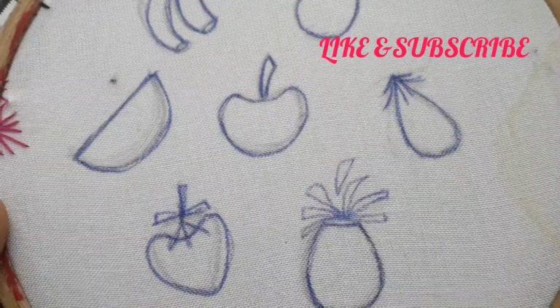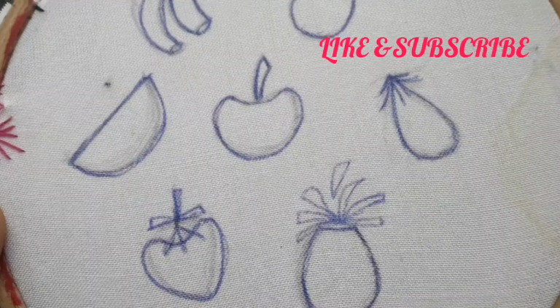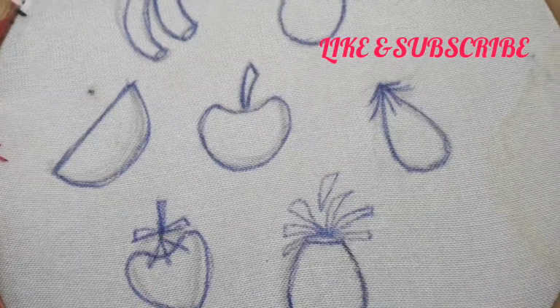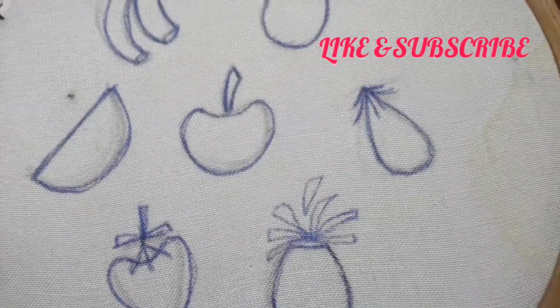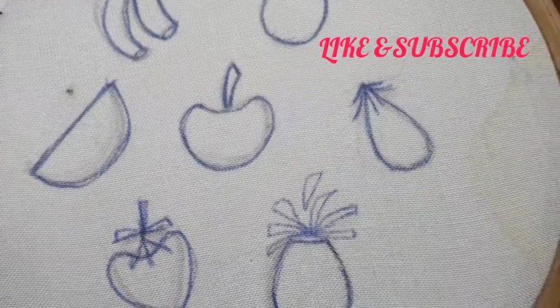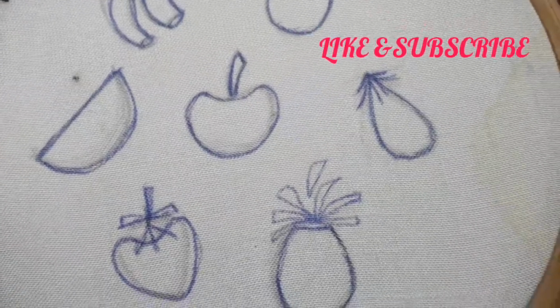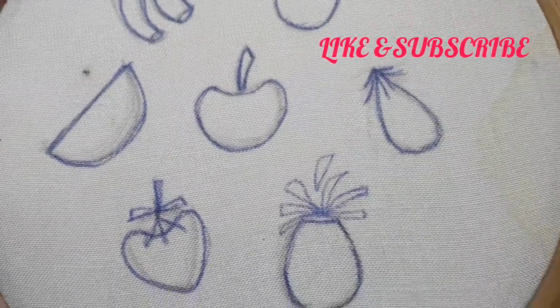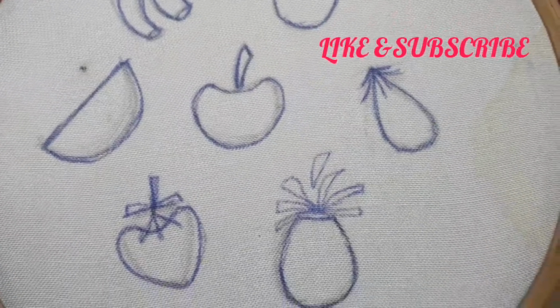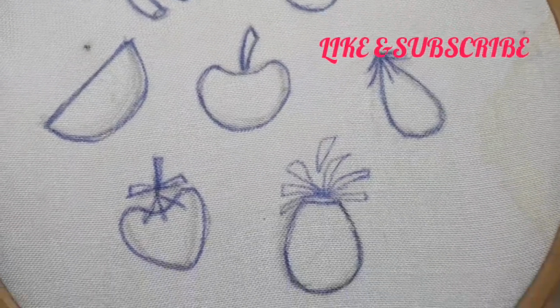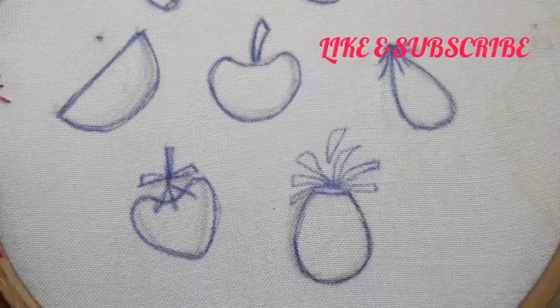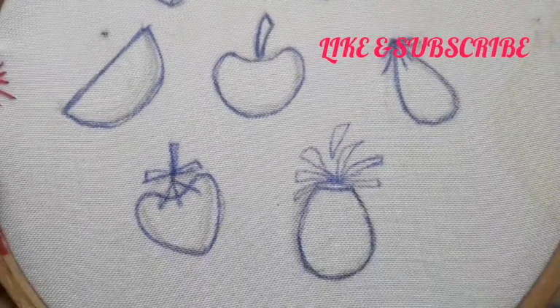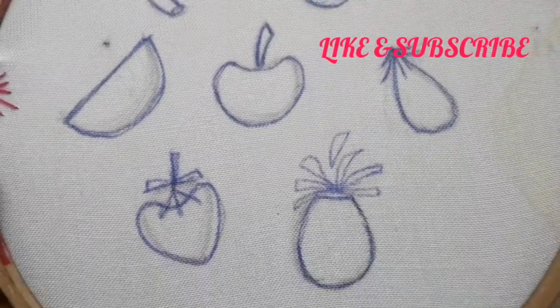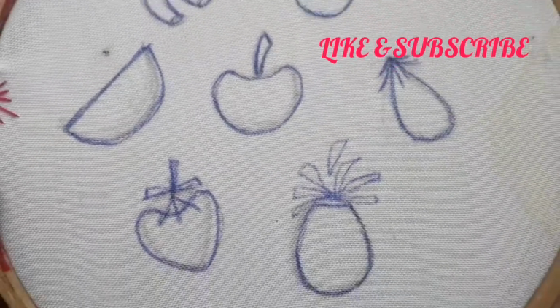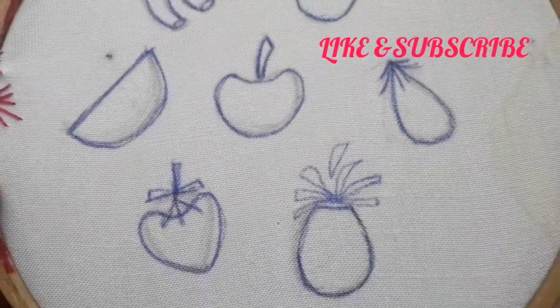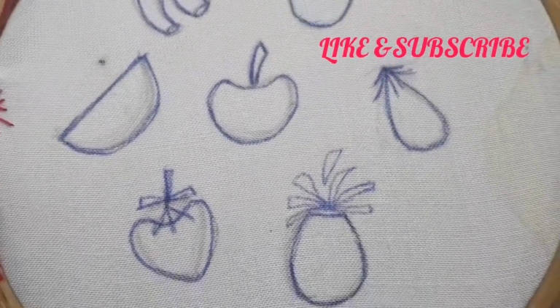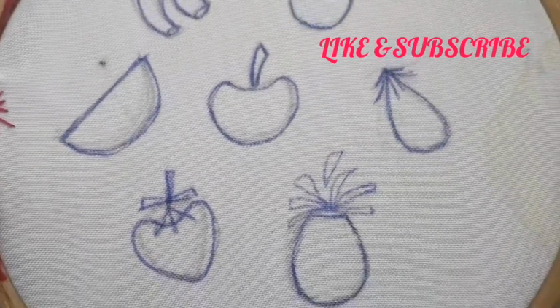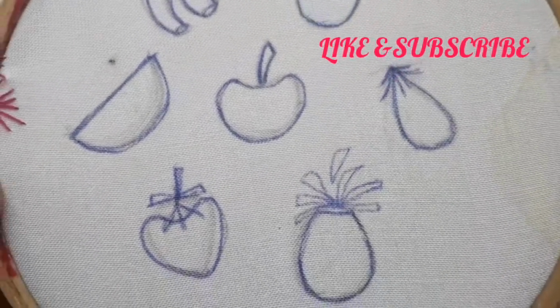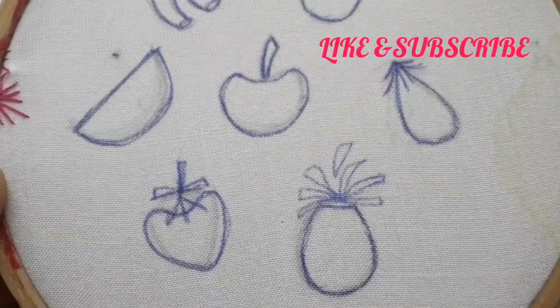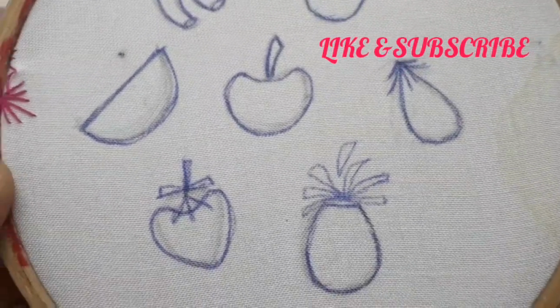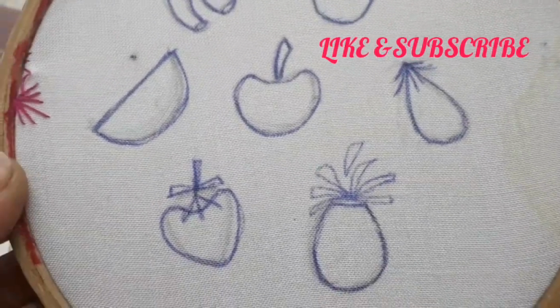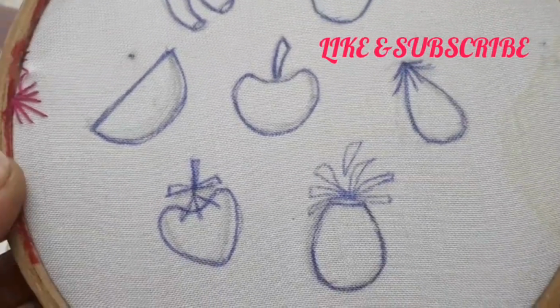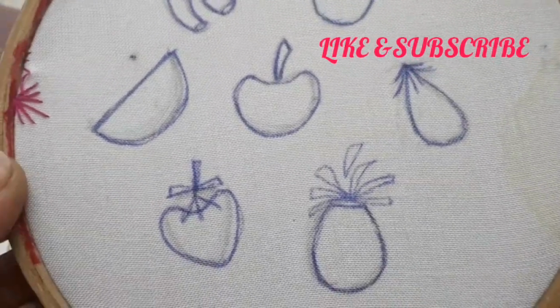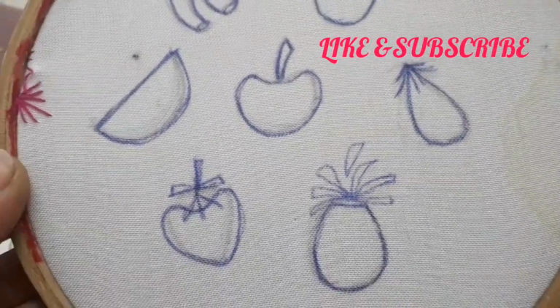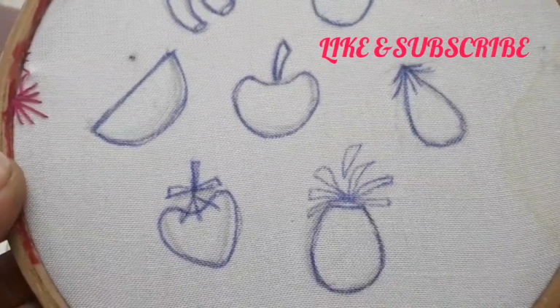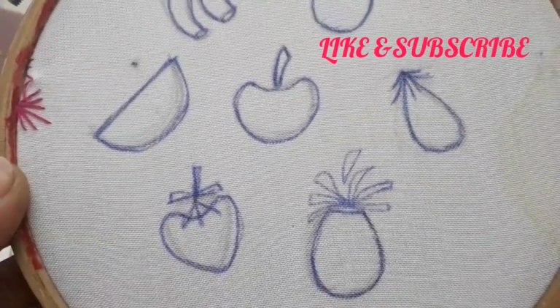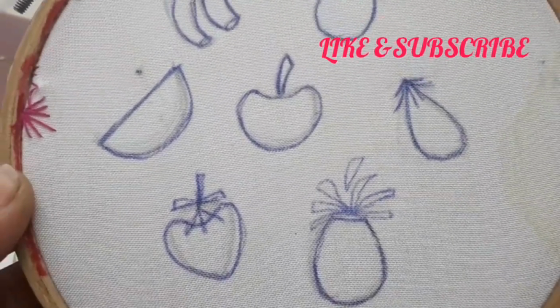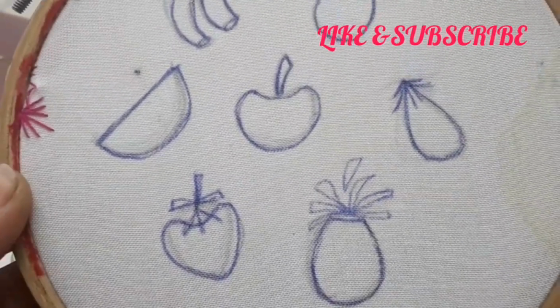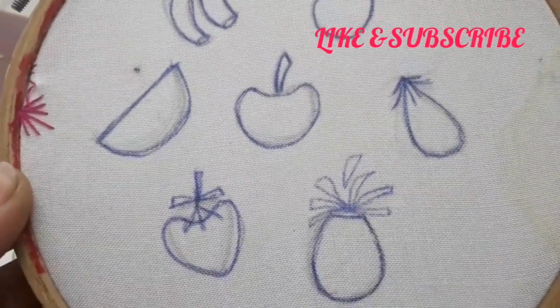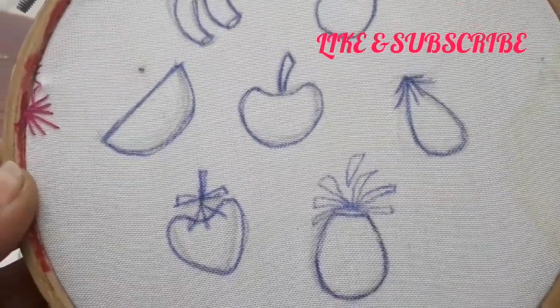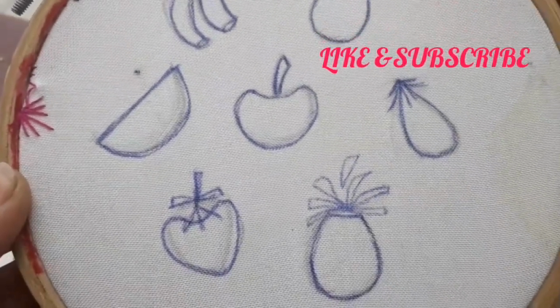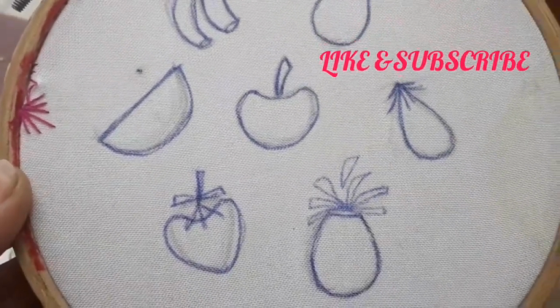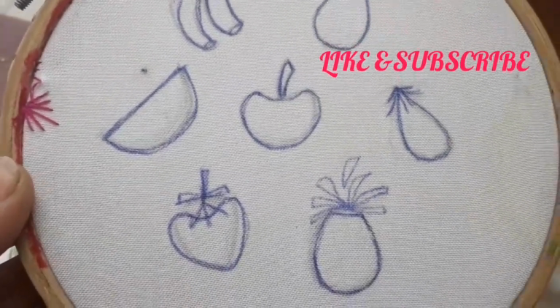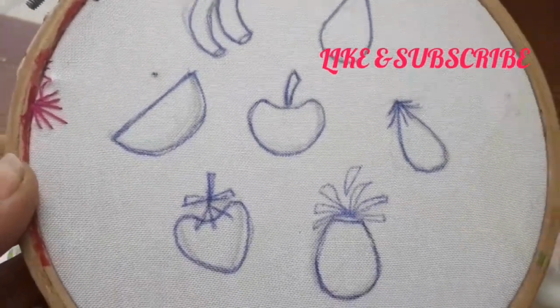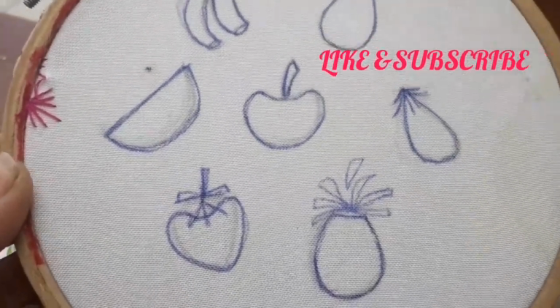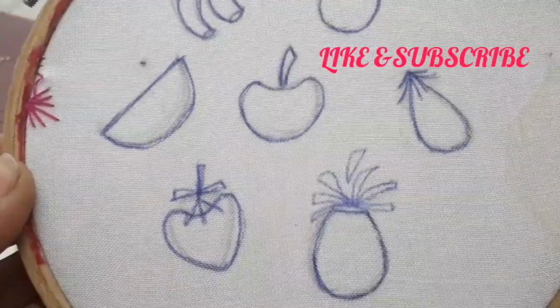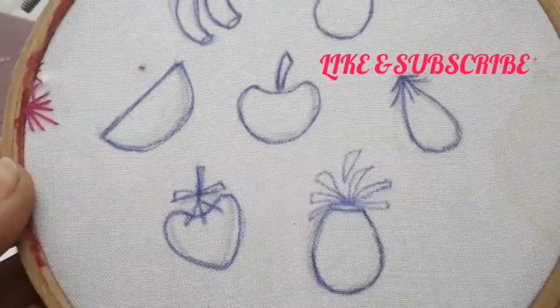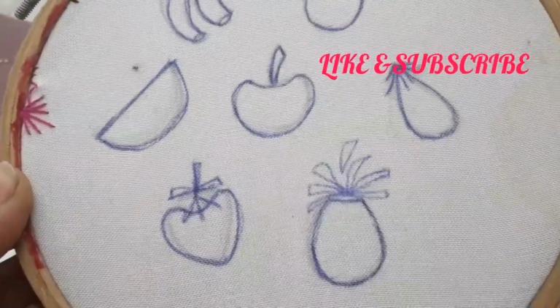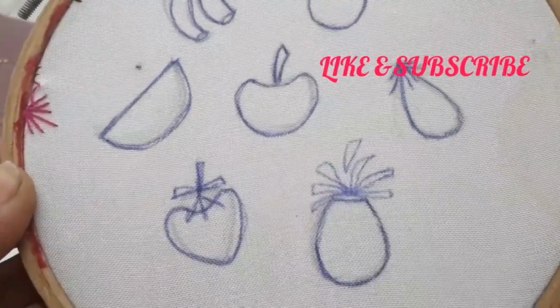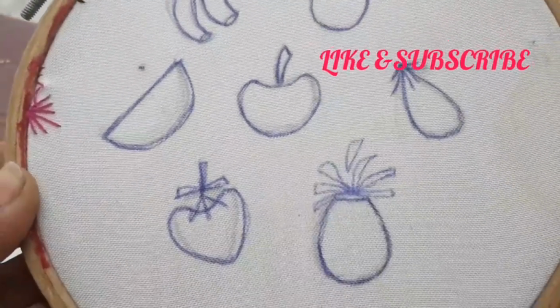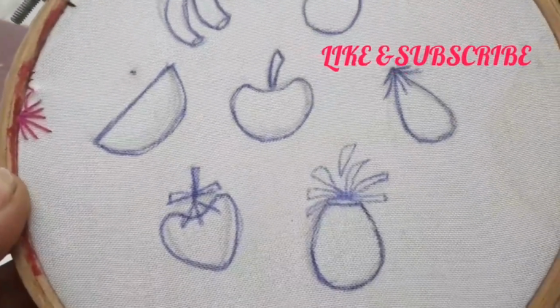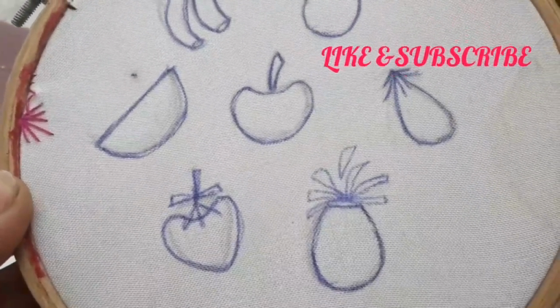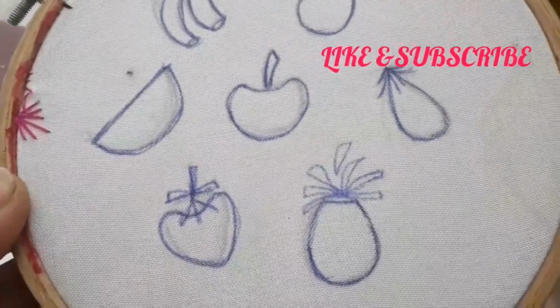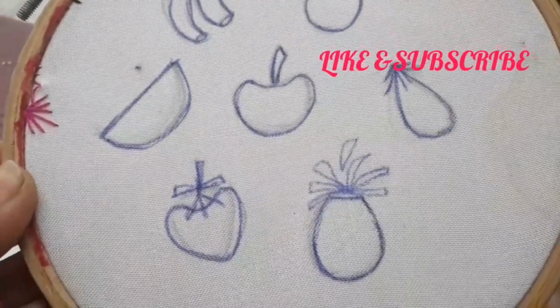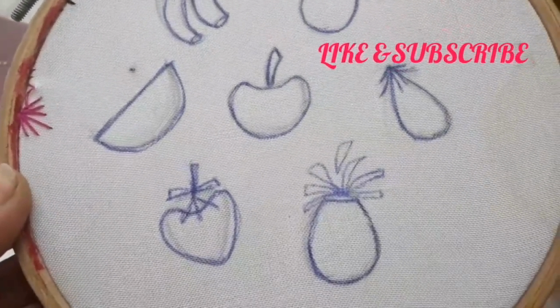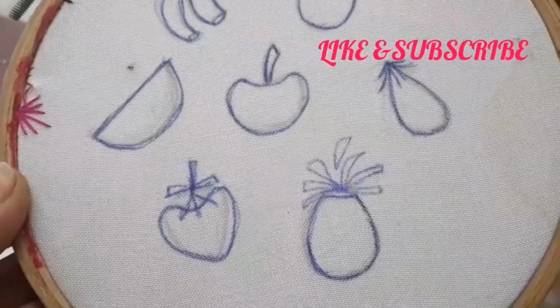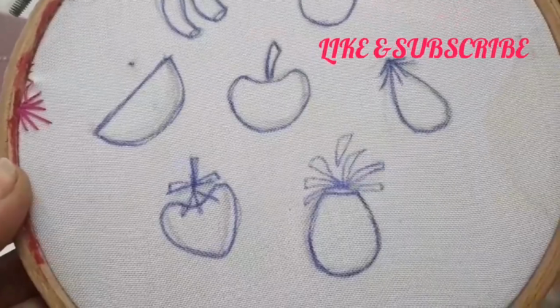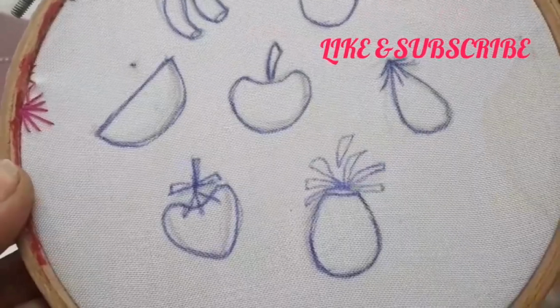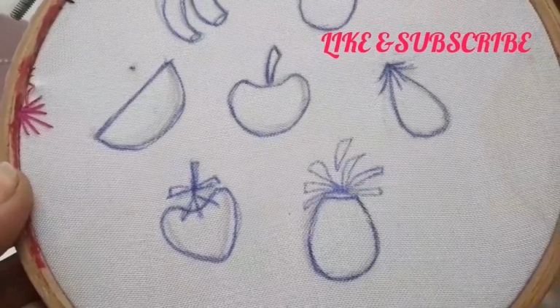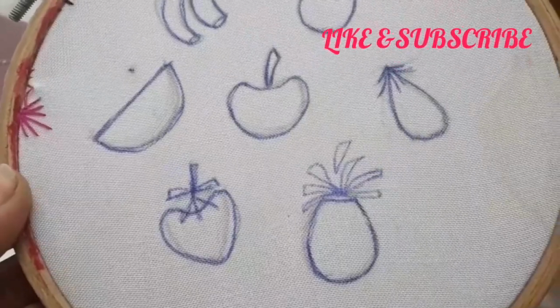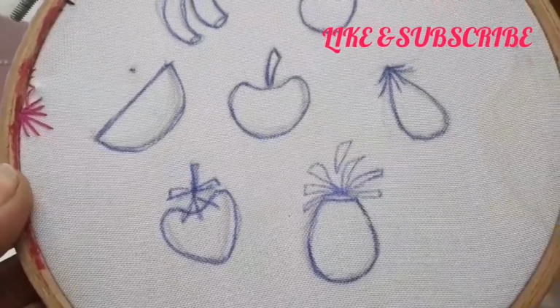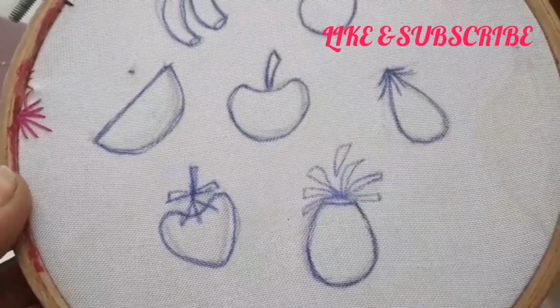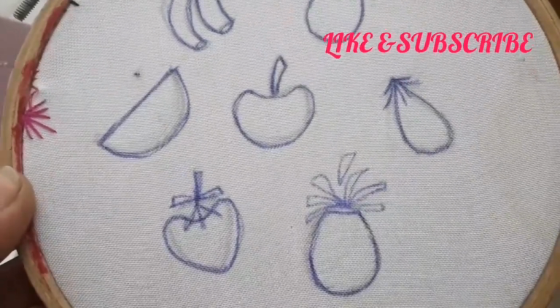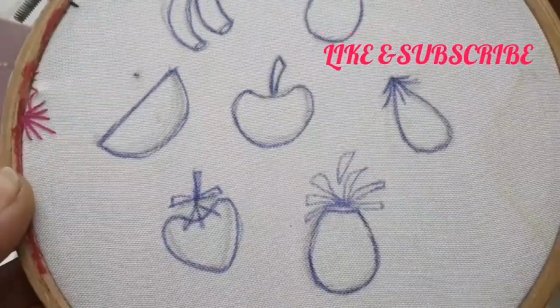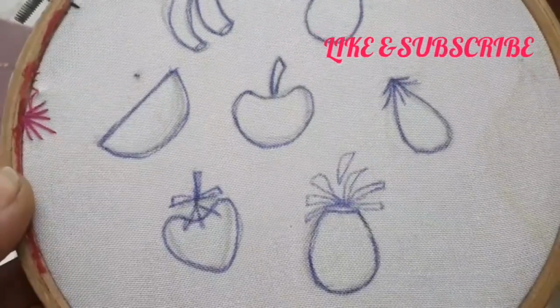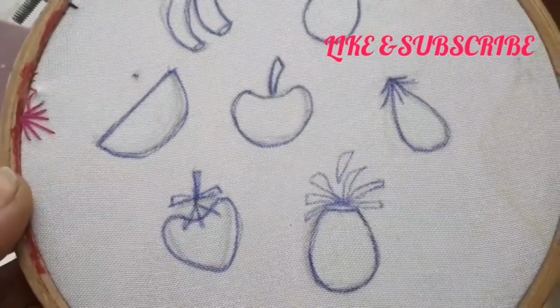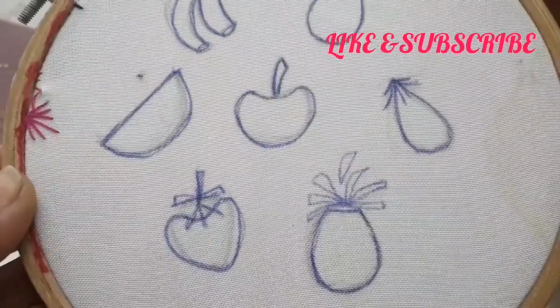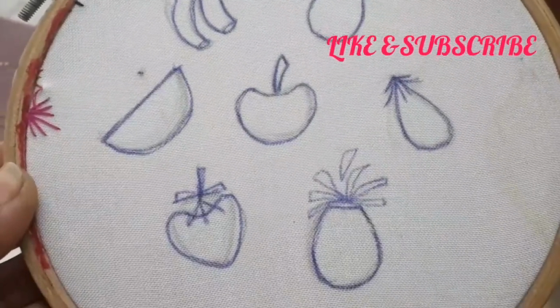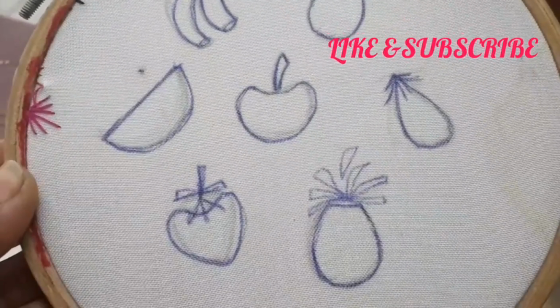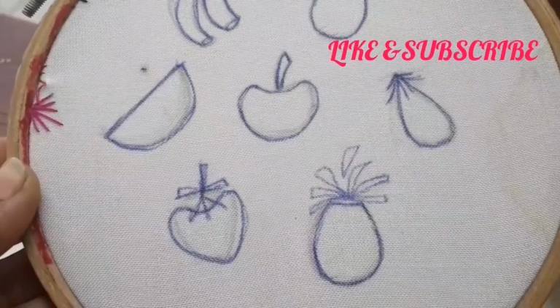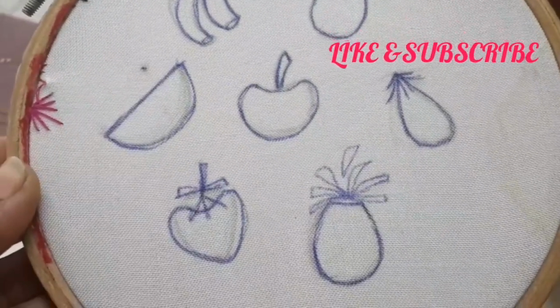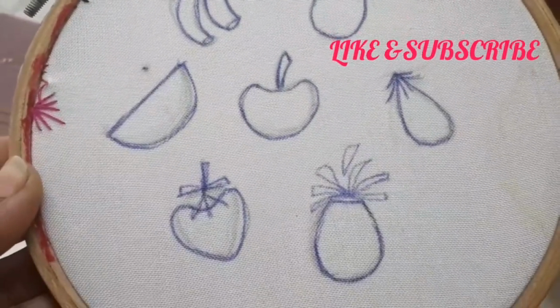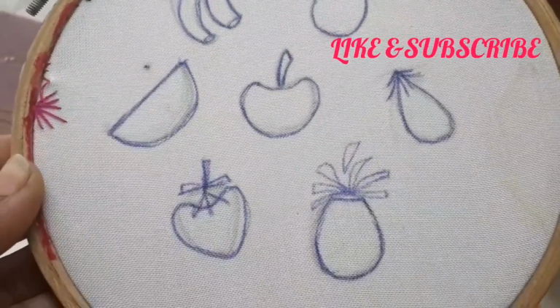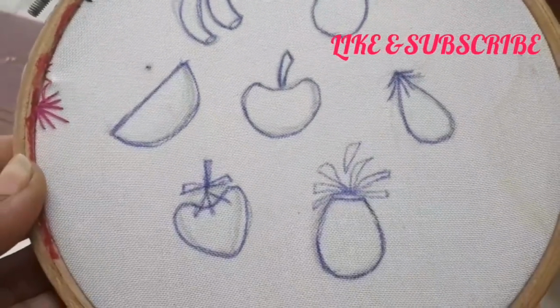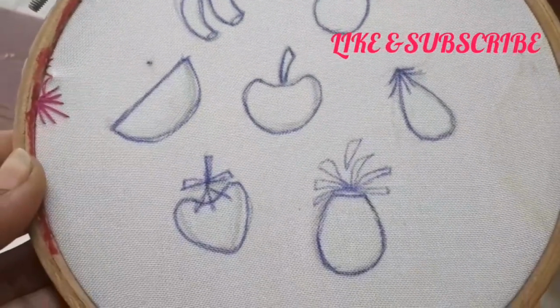Welcome to my channel. Everyone is here, I am here, and welcome to my channel. I am here.